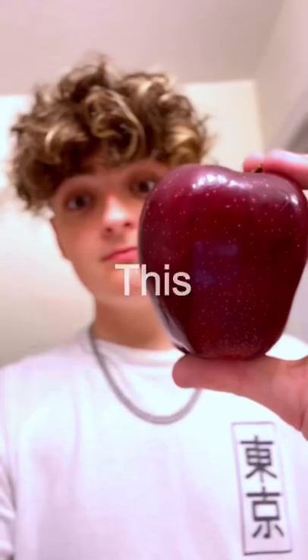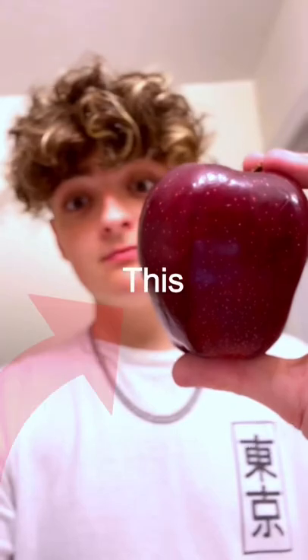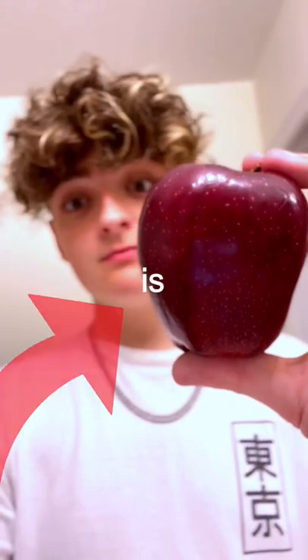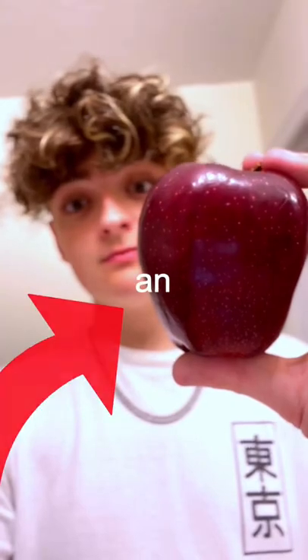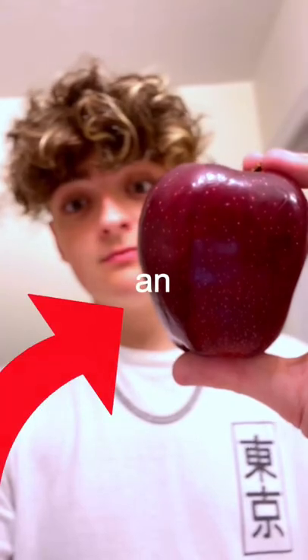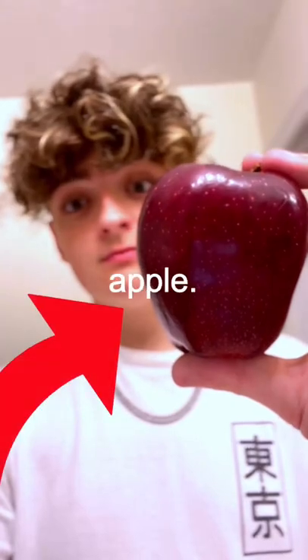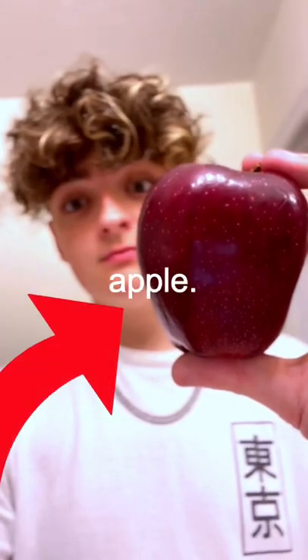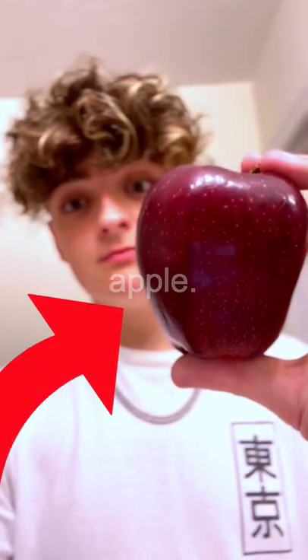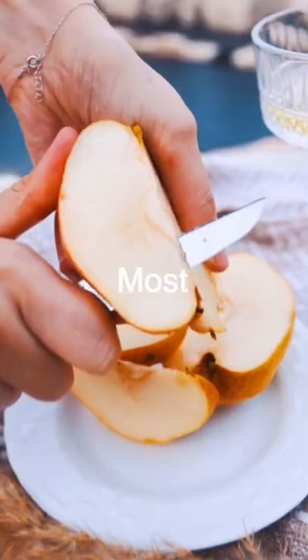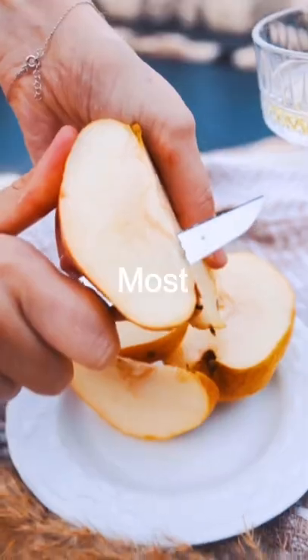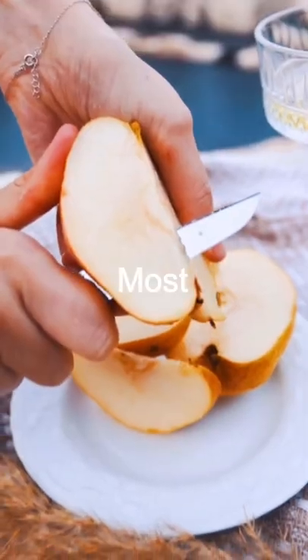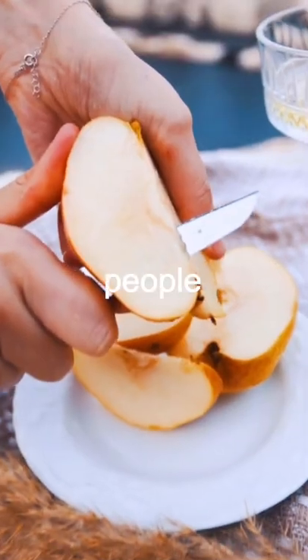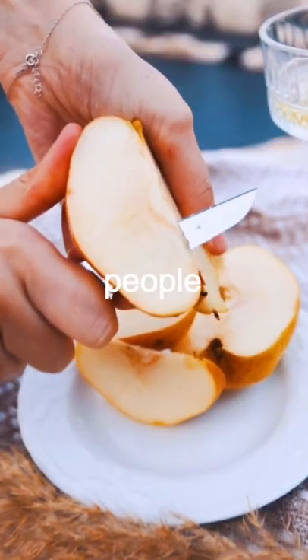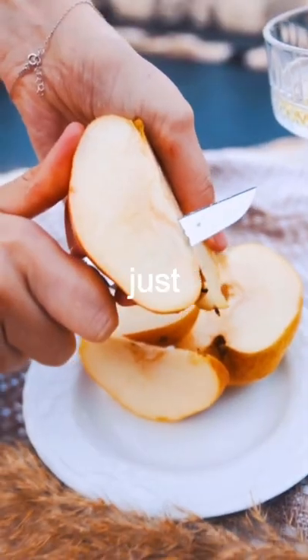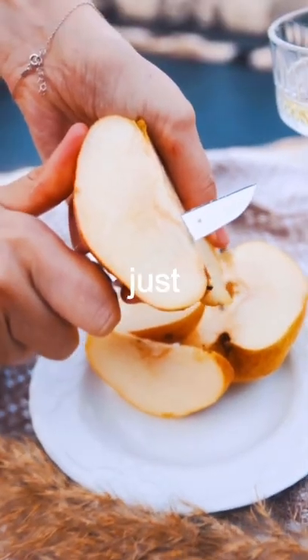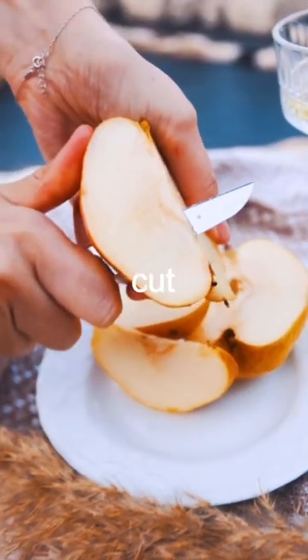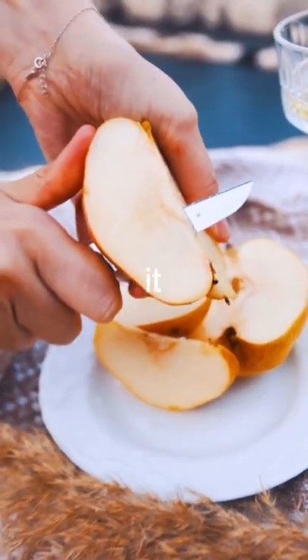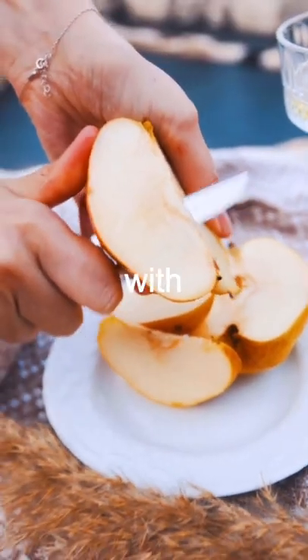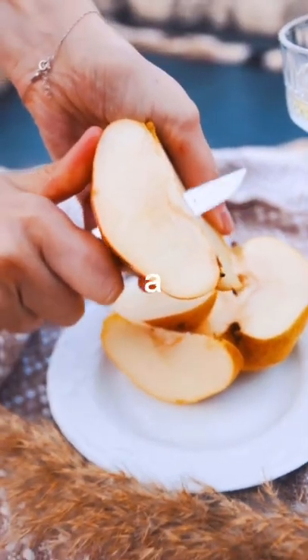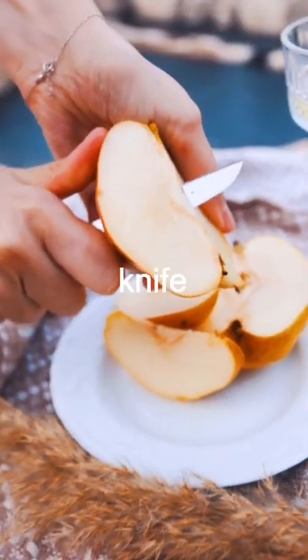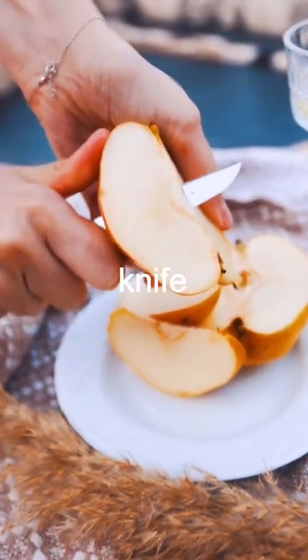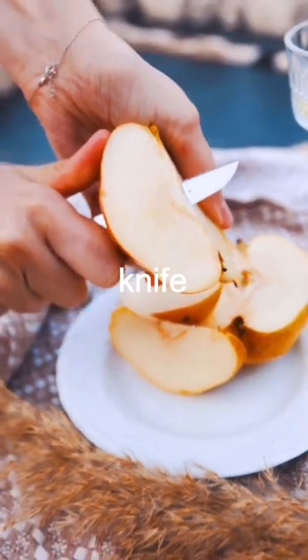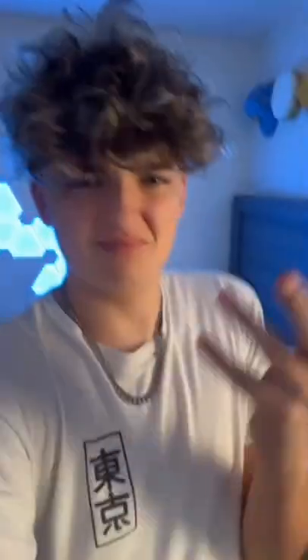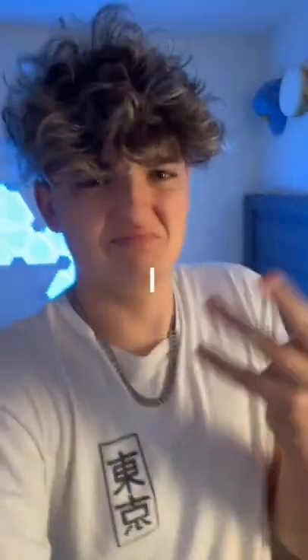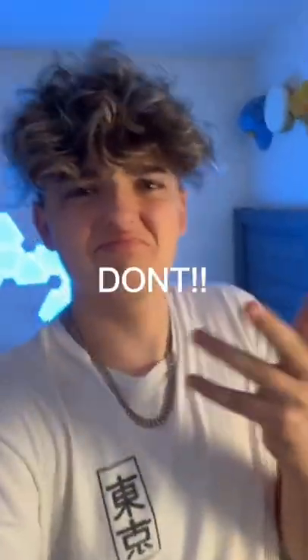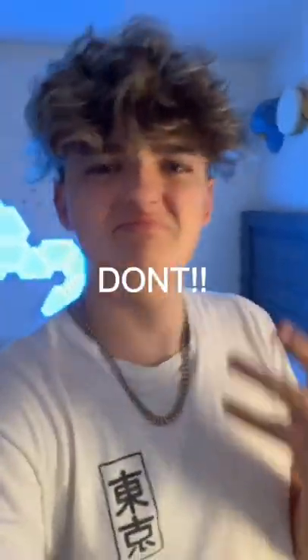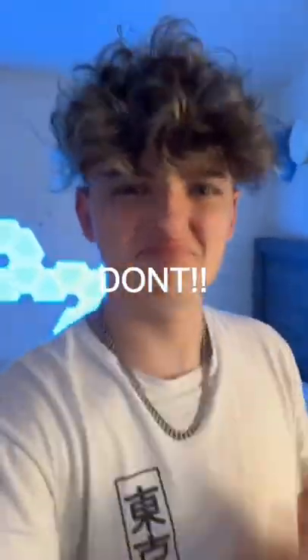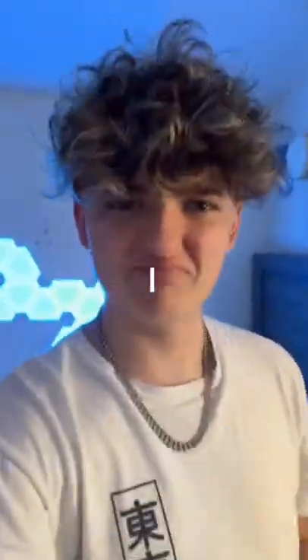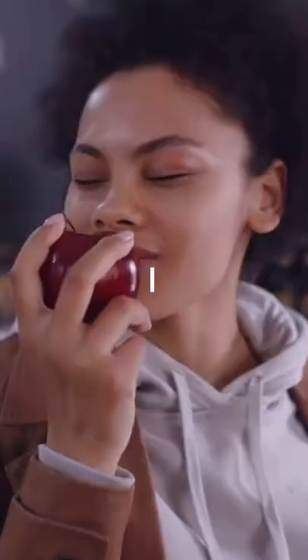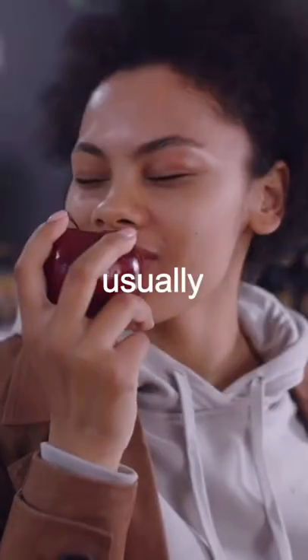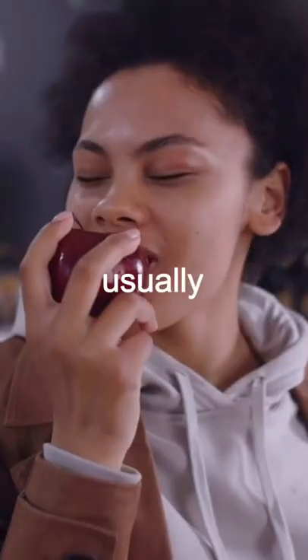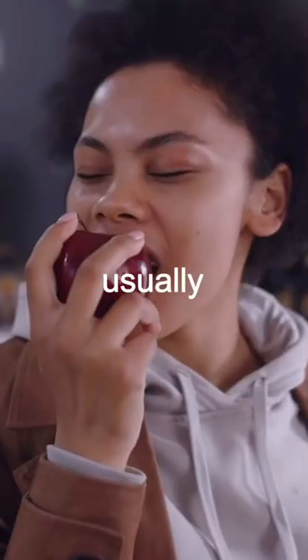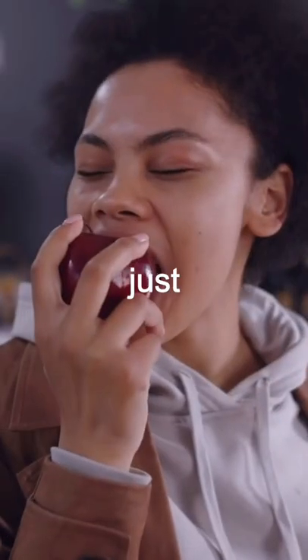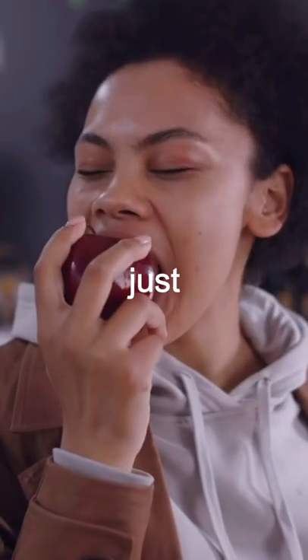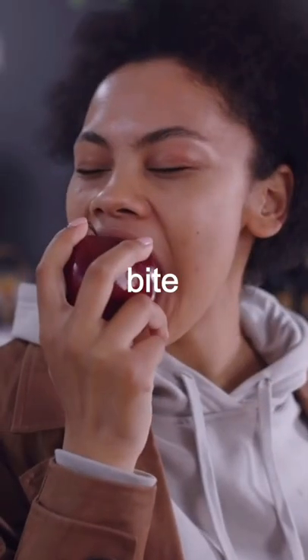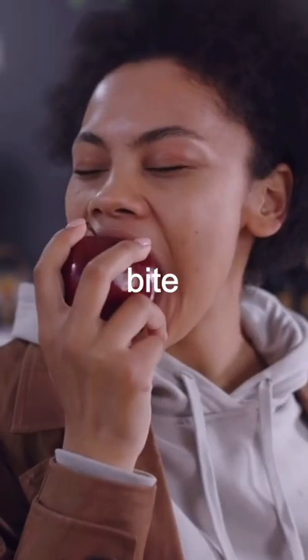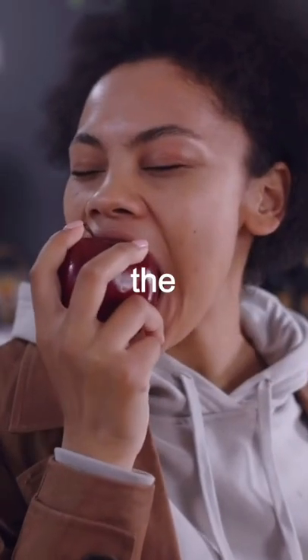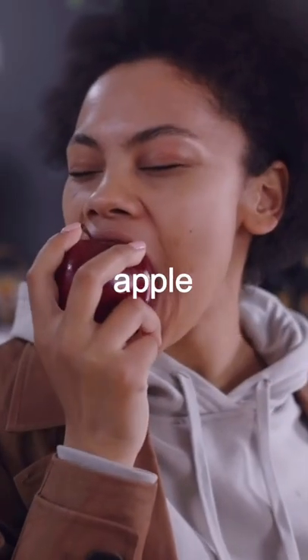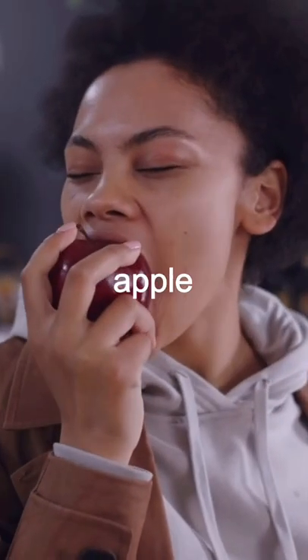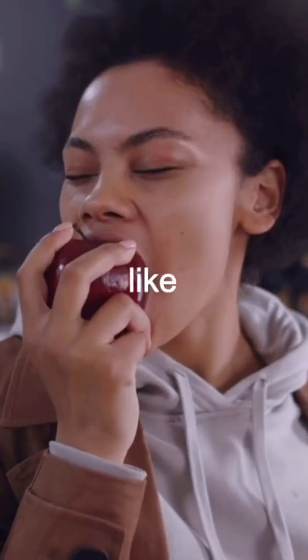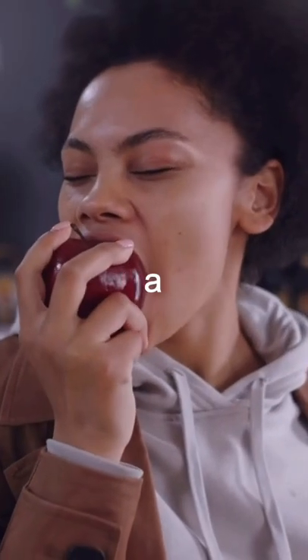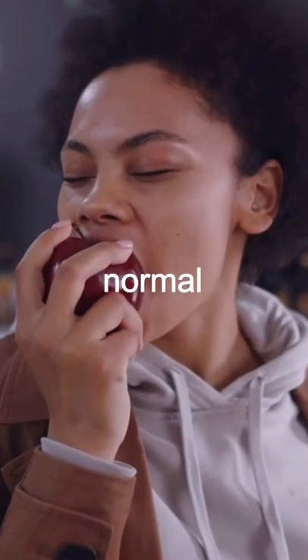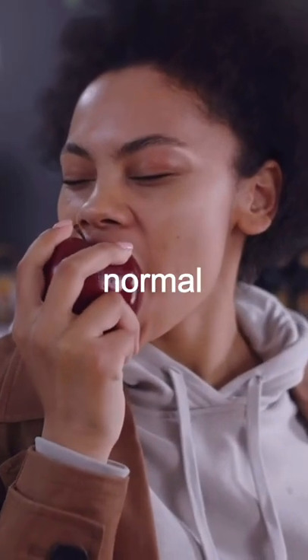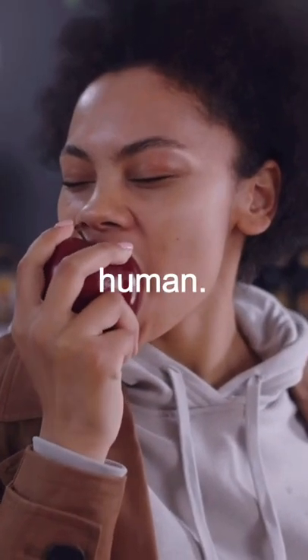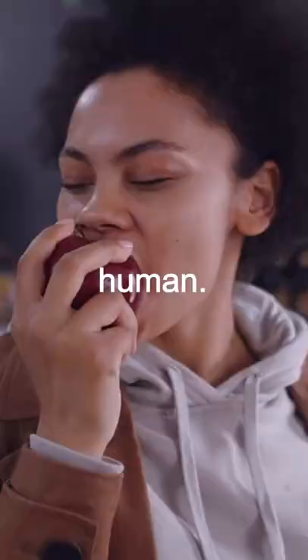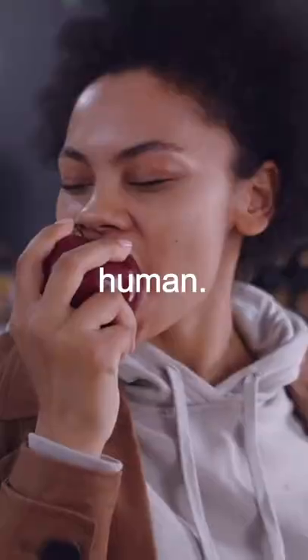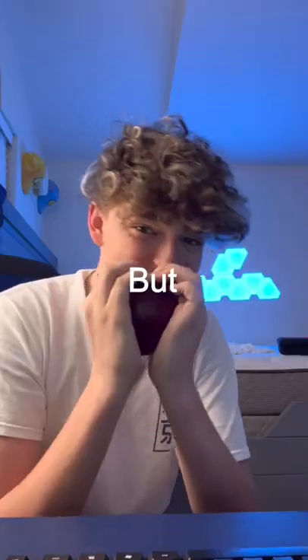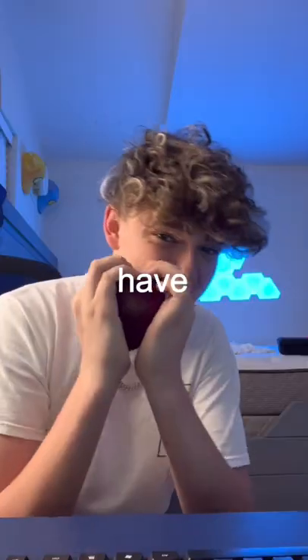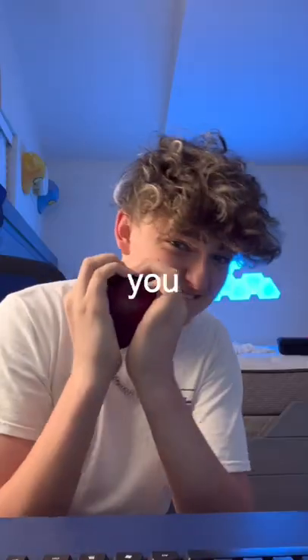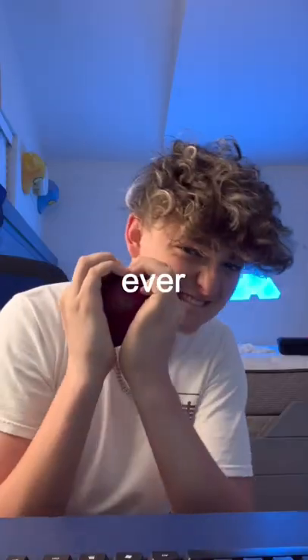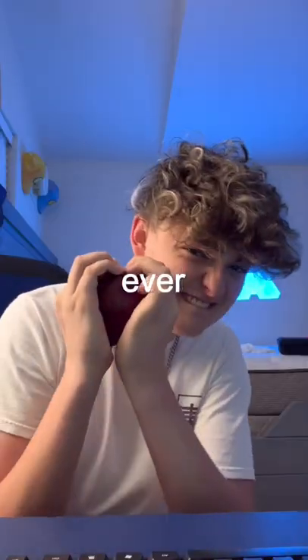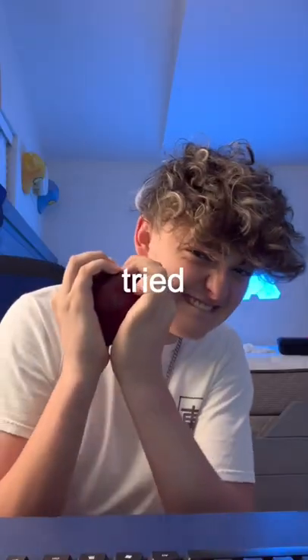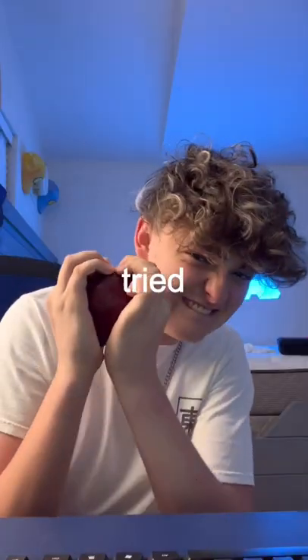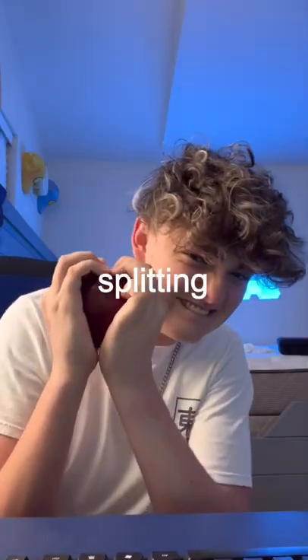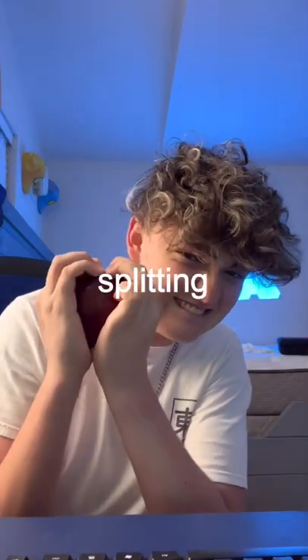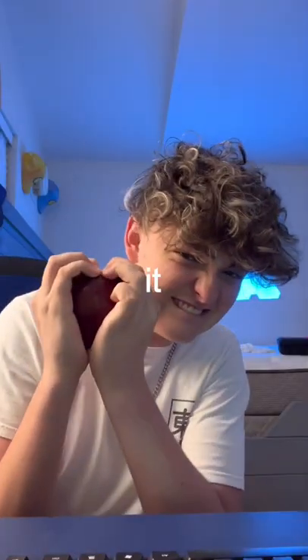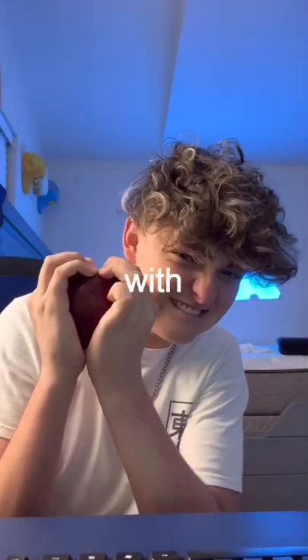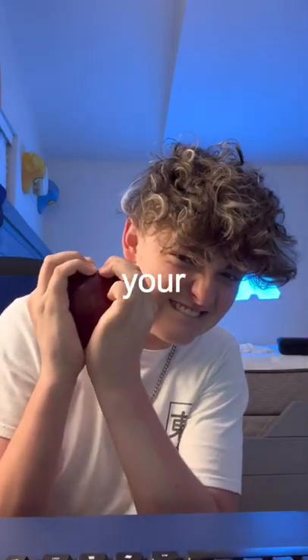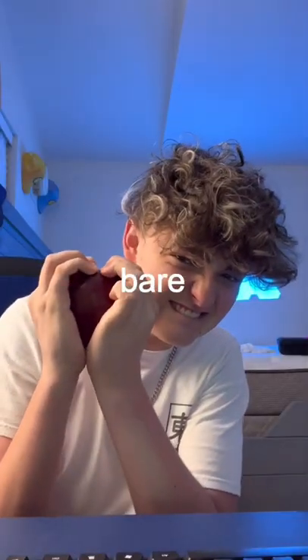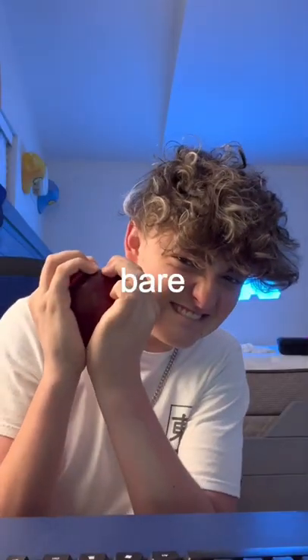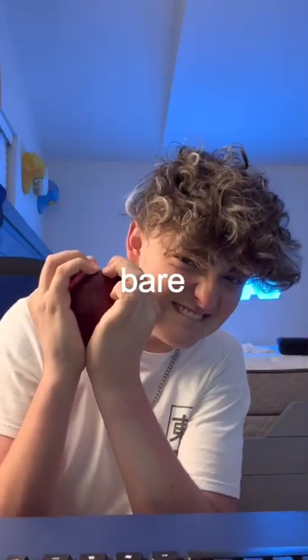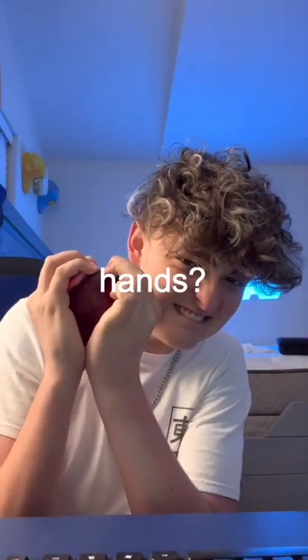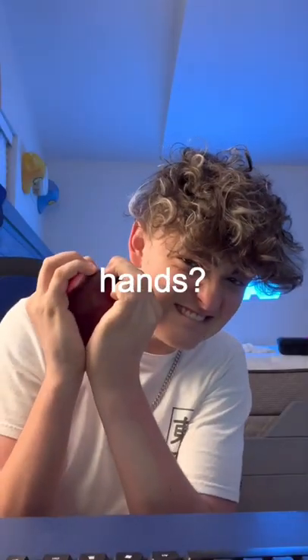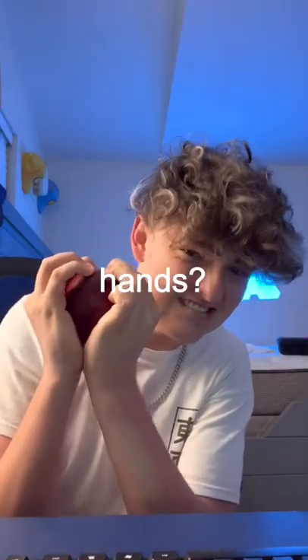This is an apple. Most people just cut it with a knife. I don't — I usually just bite the apple like a normal human. But have you ever tried splitting it with your bare hands?